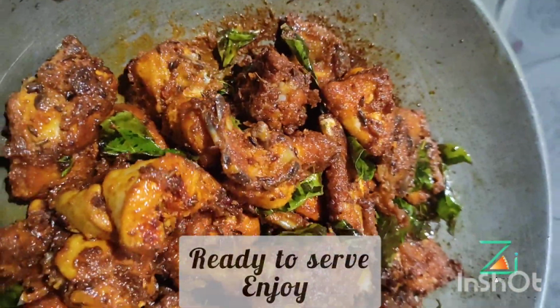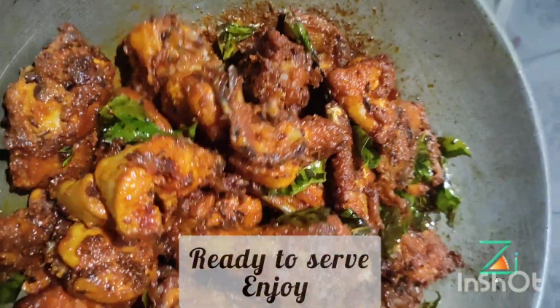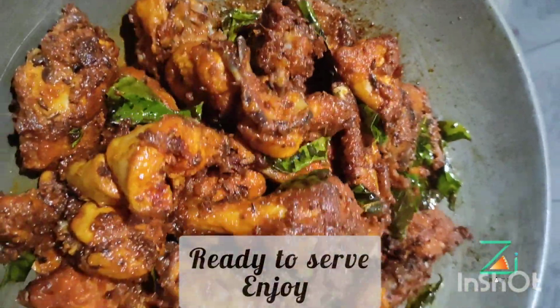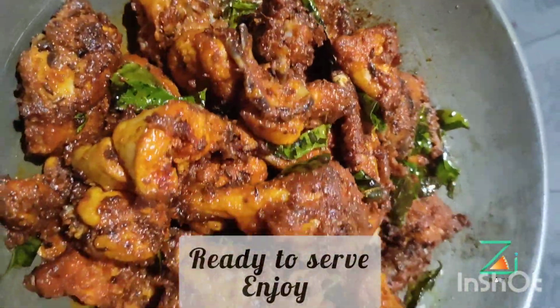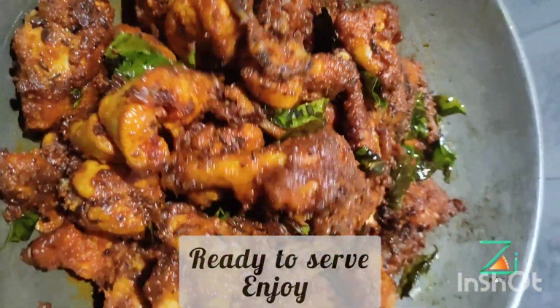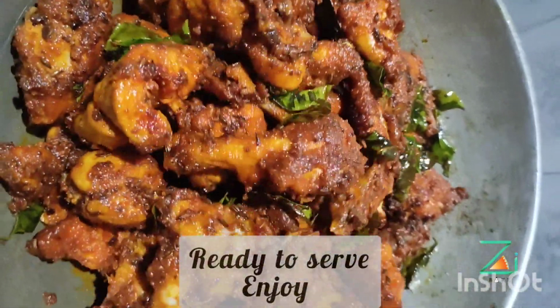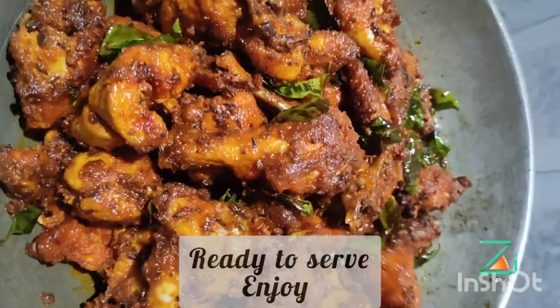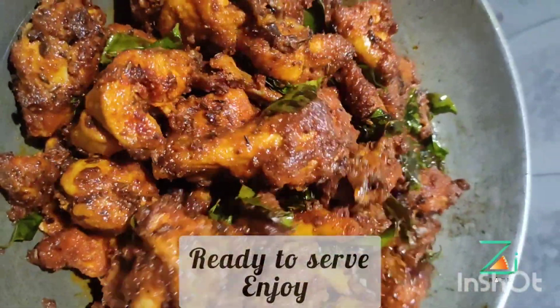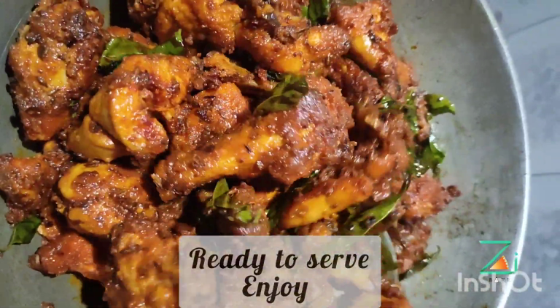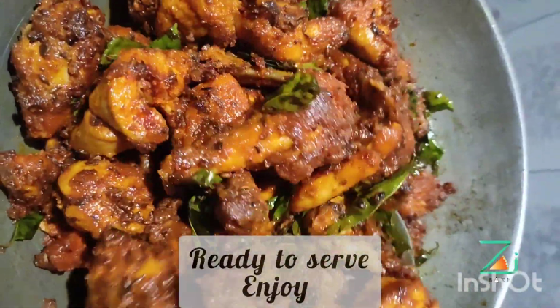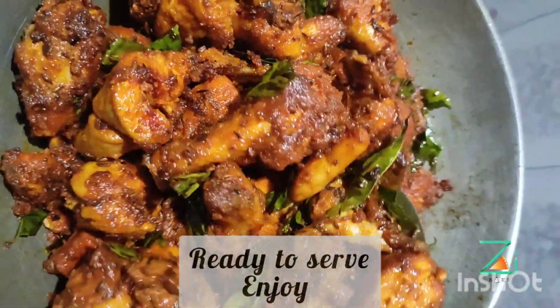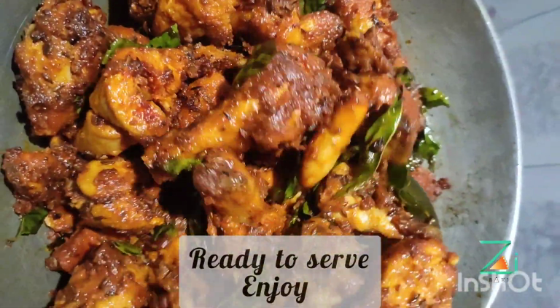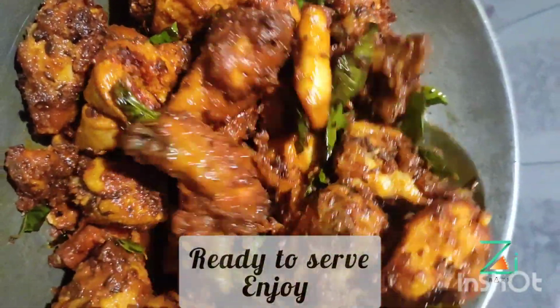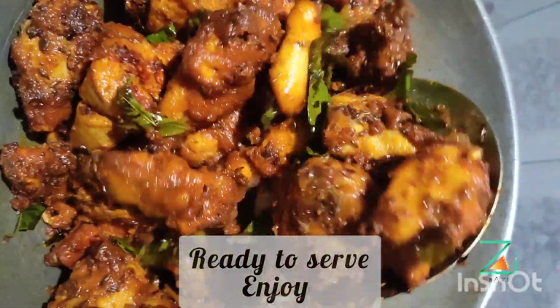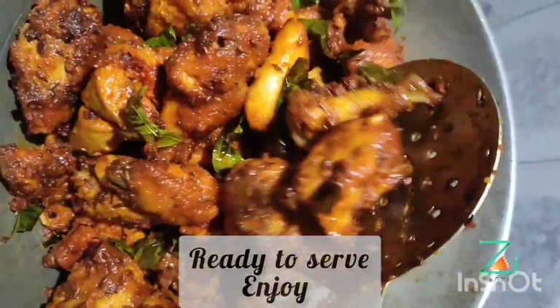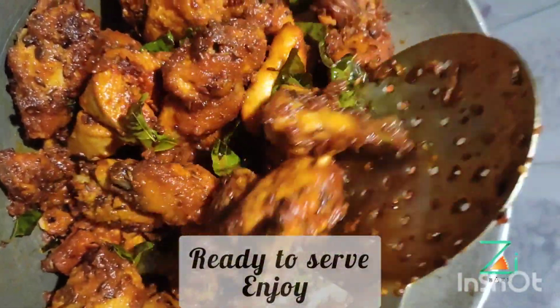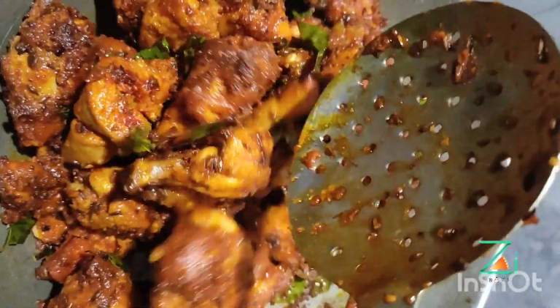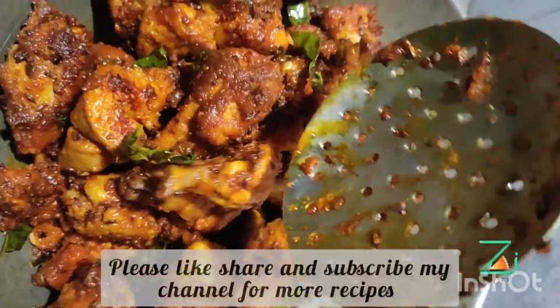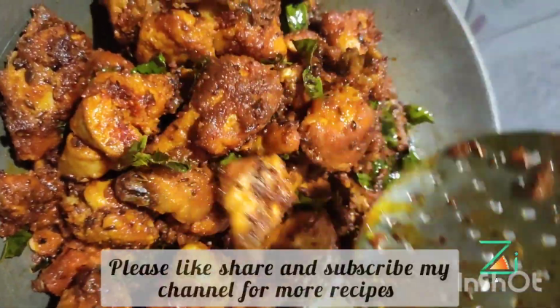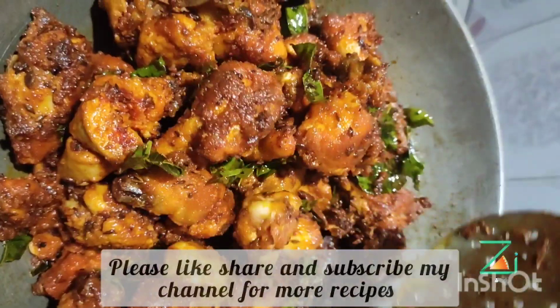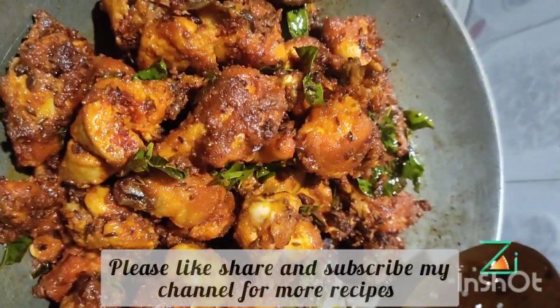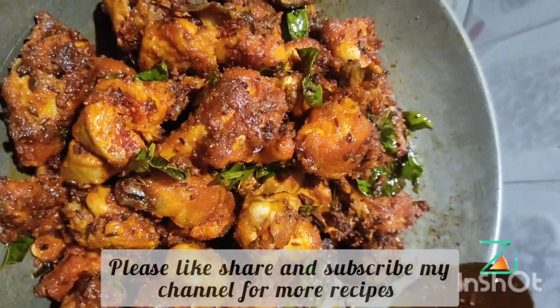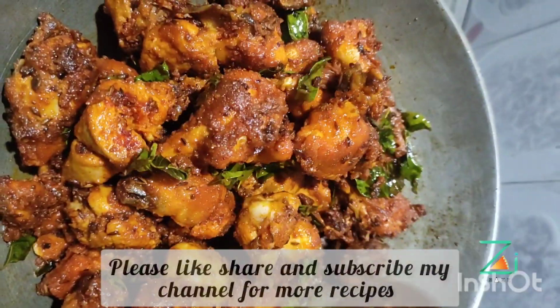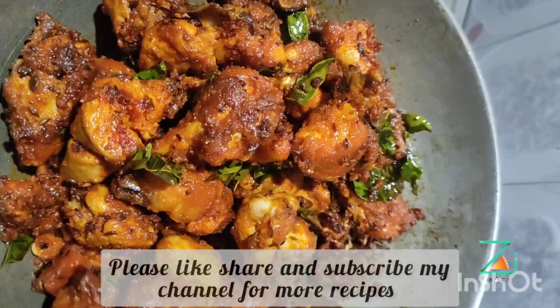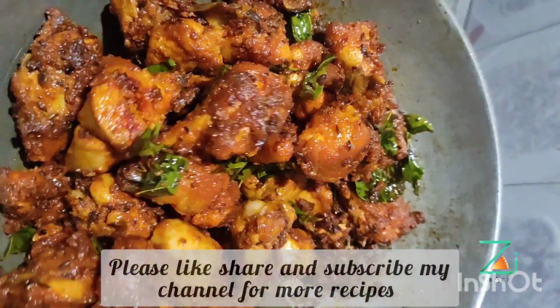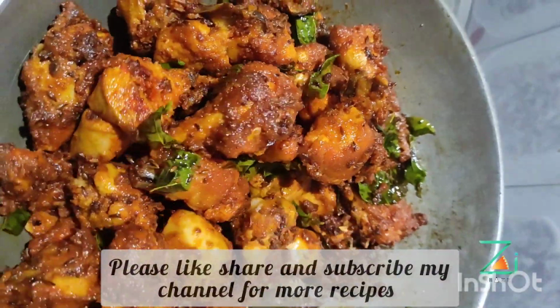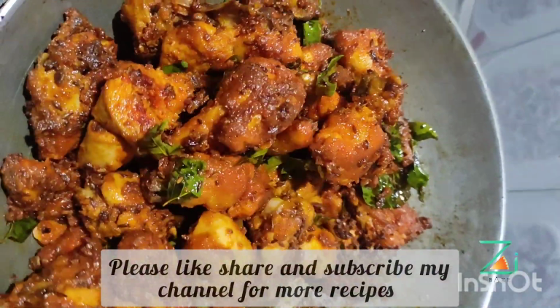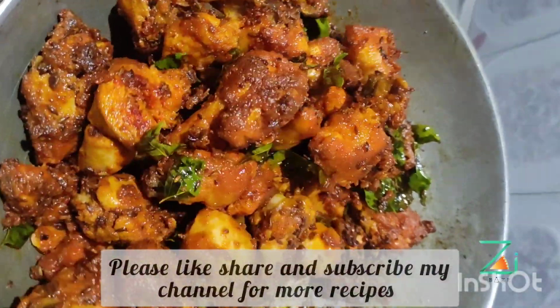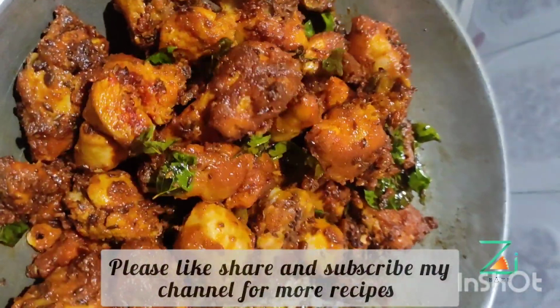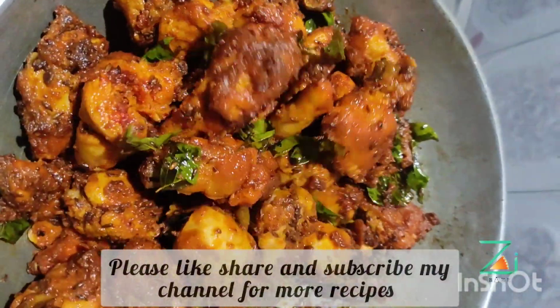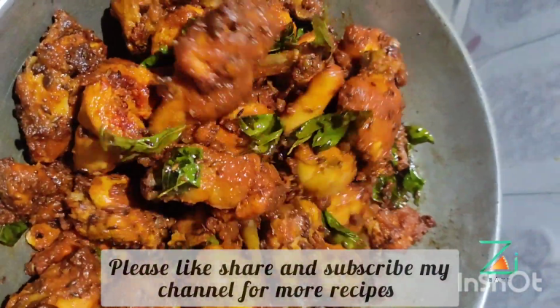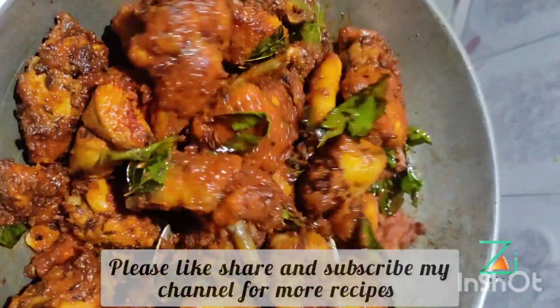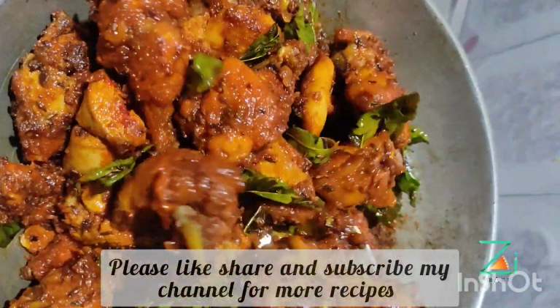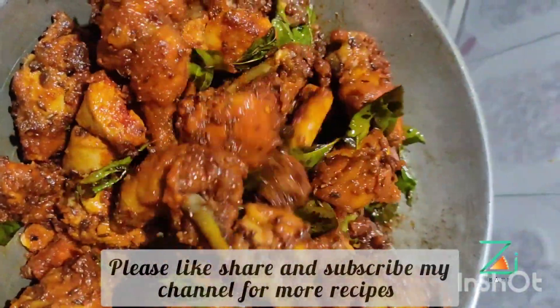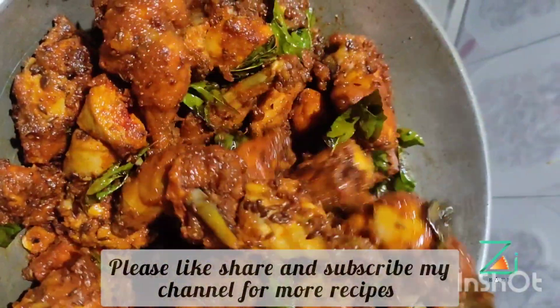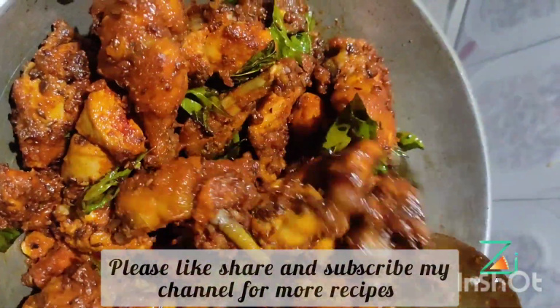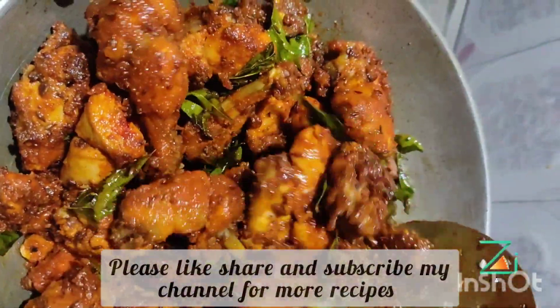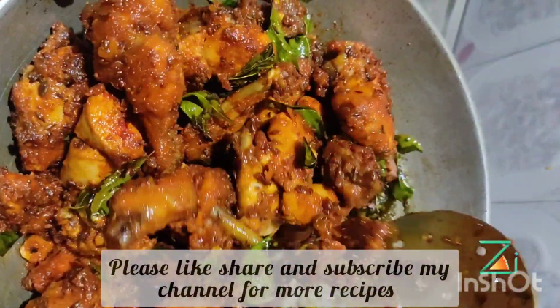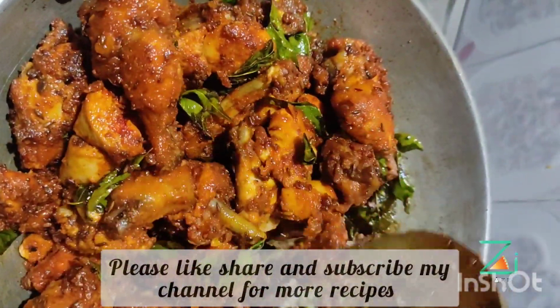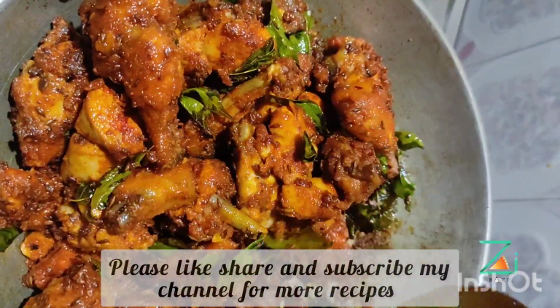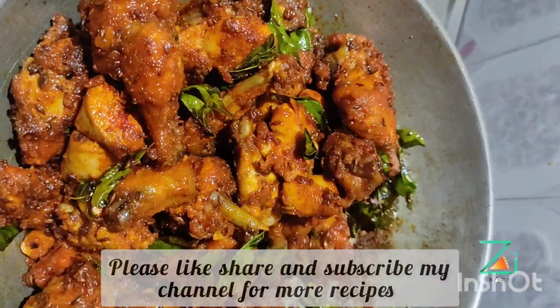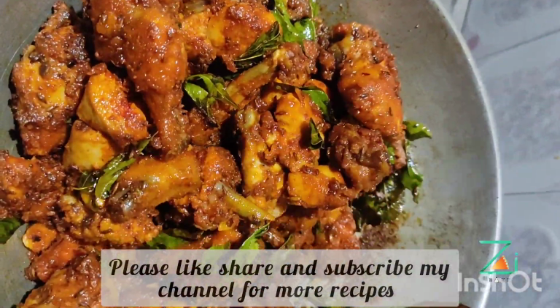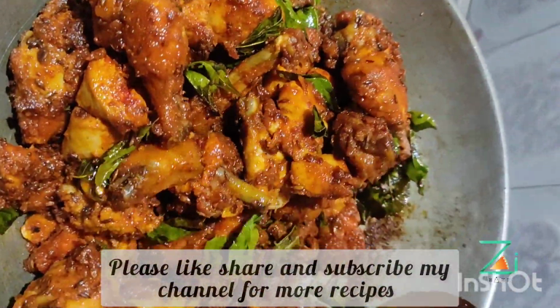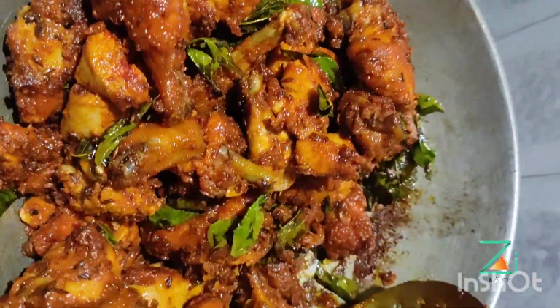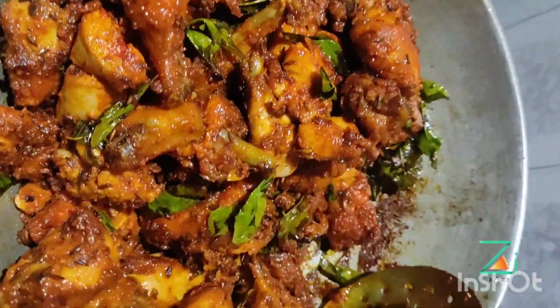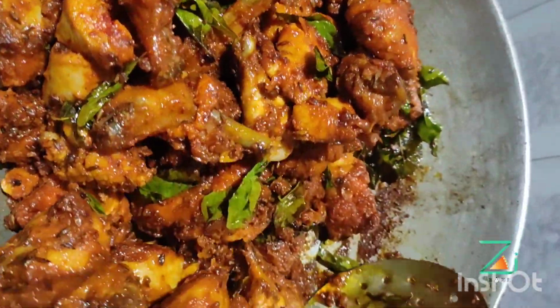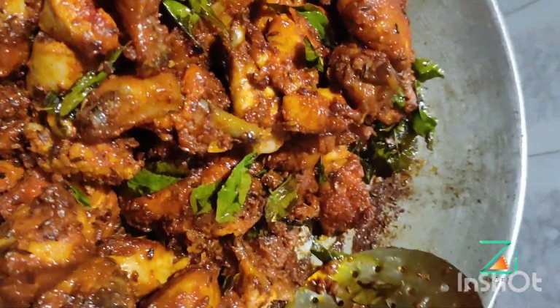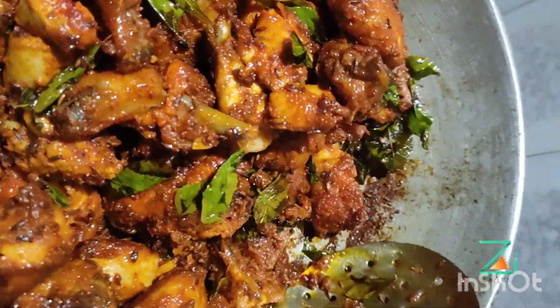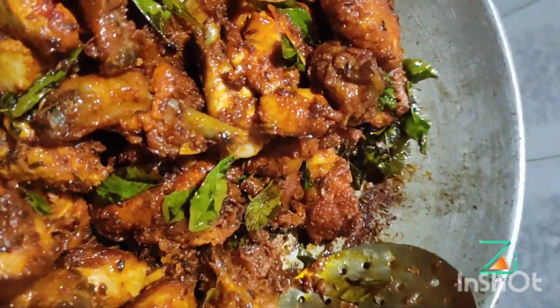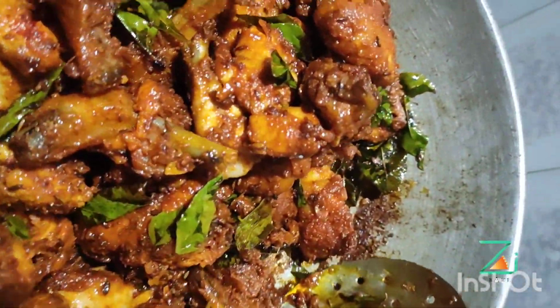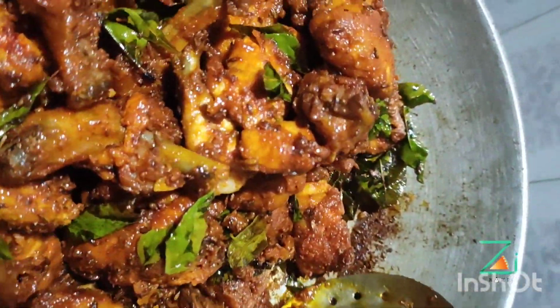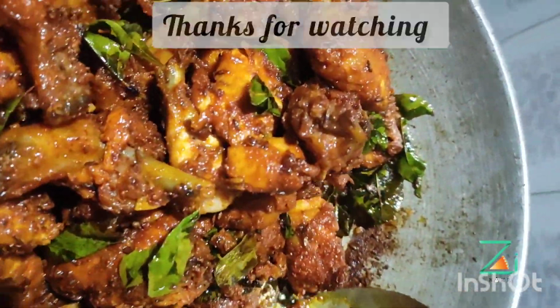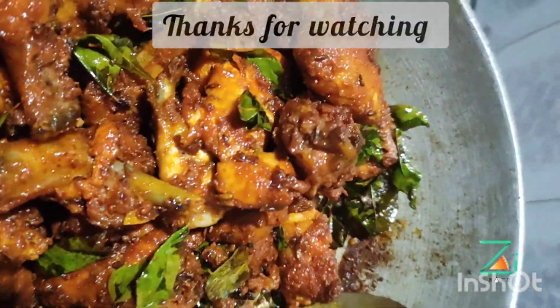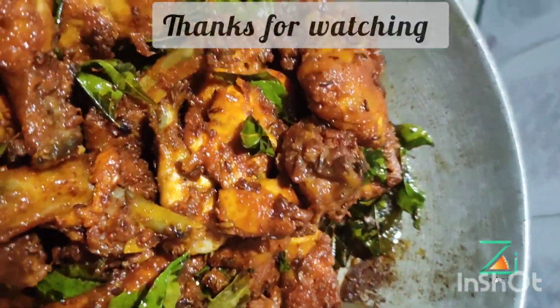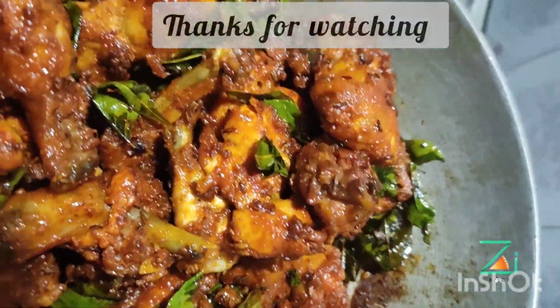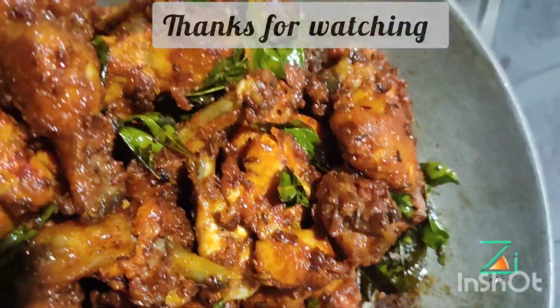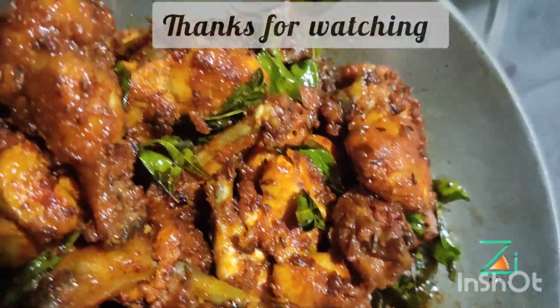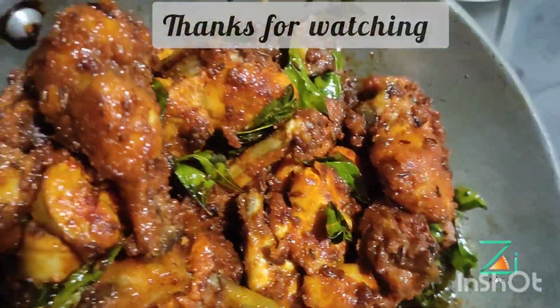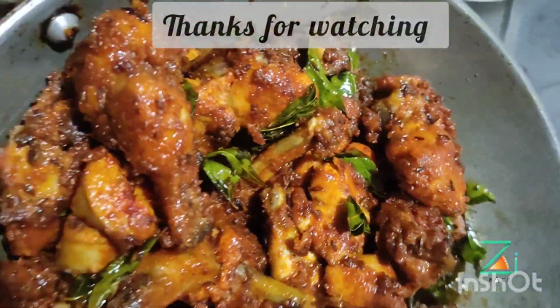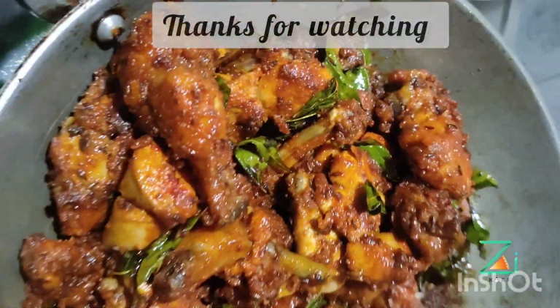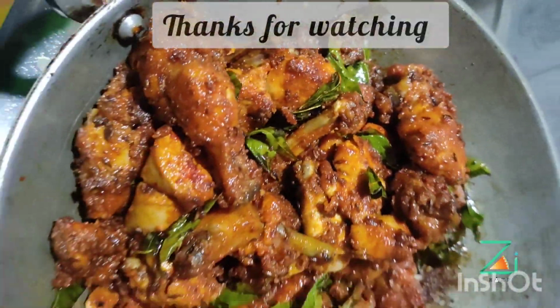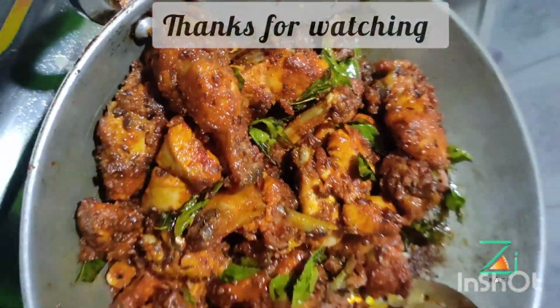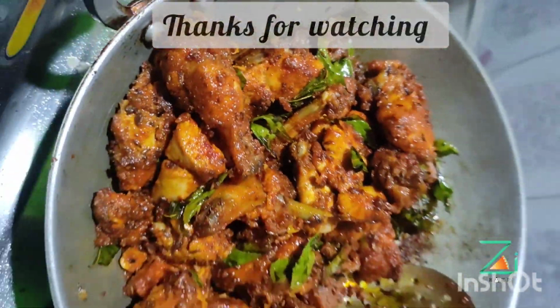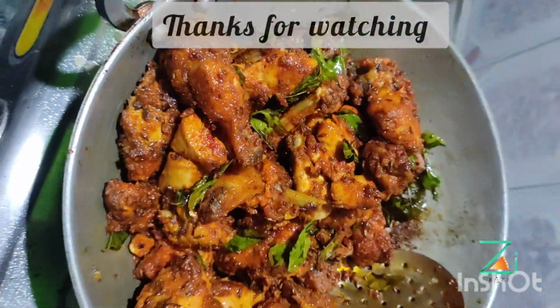Please follow me on my channel. Please do subscribe to the channel. Like and comment below.